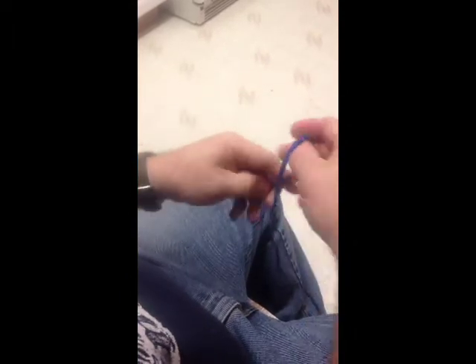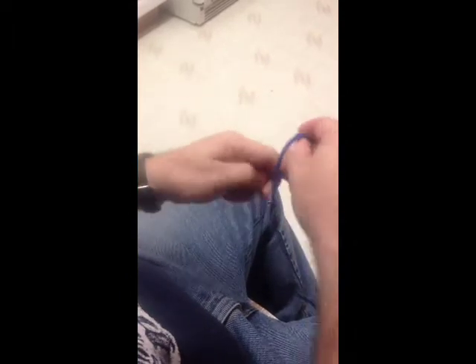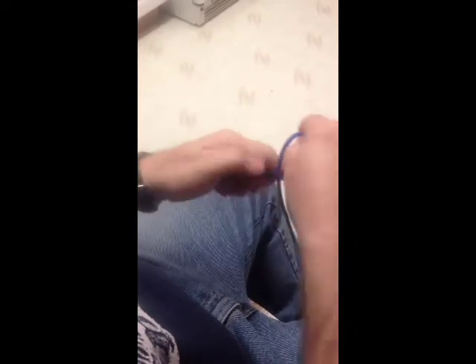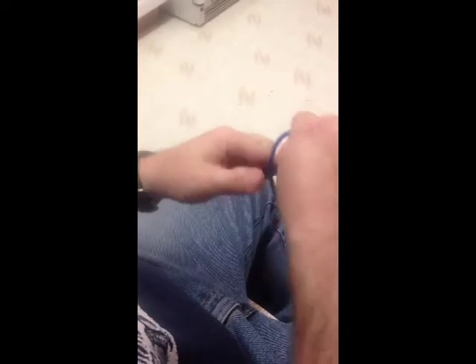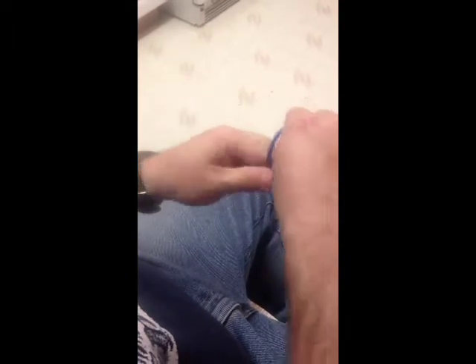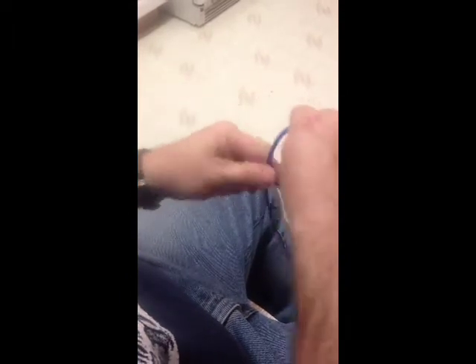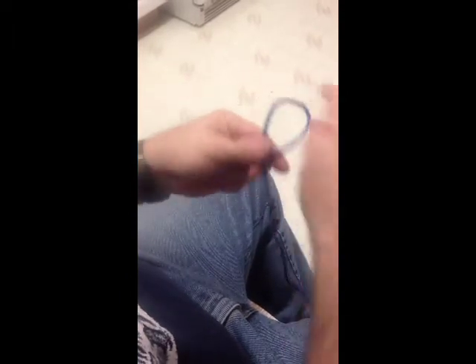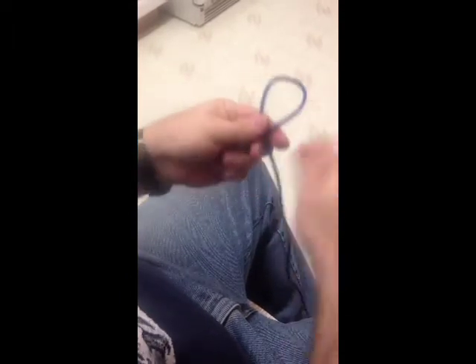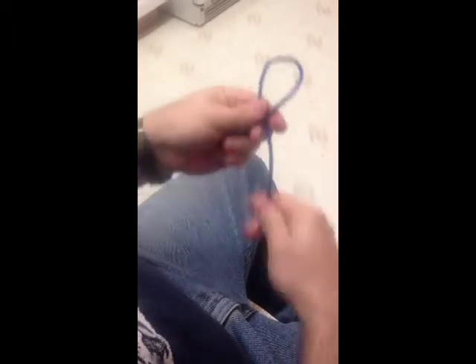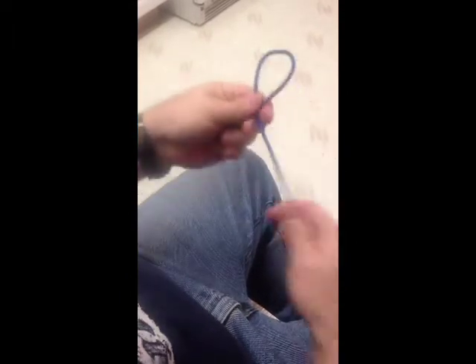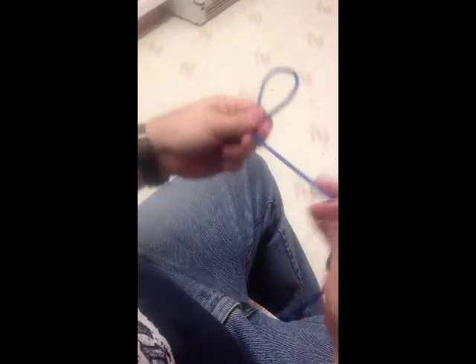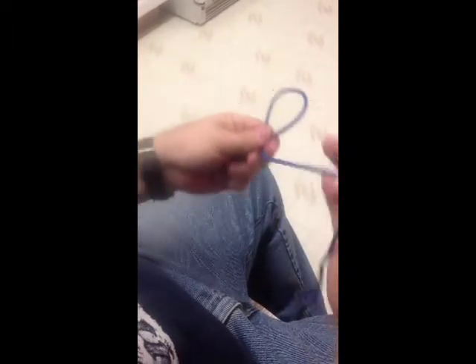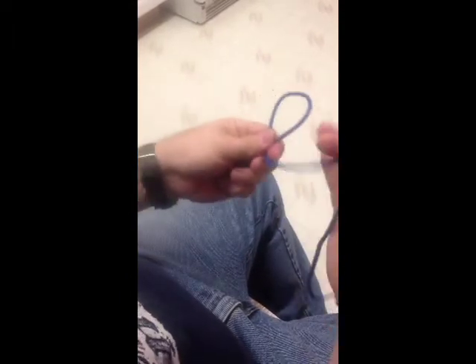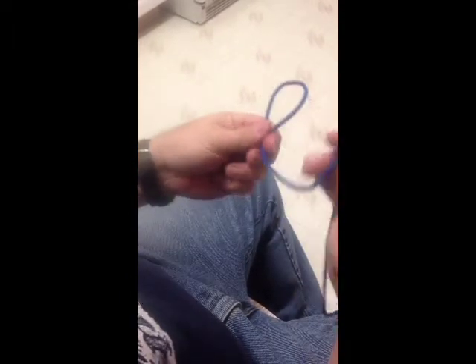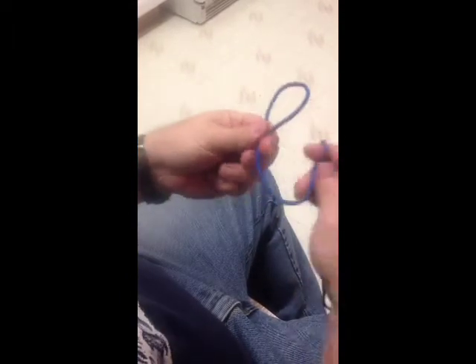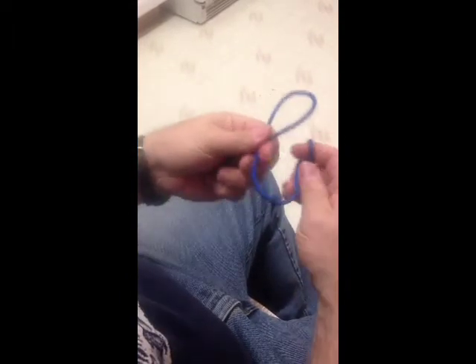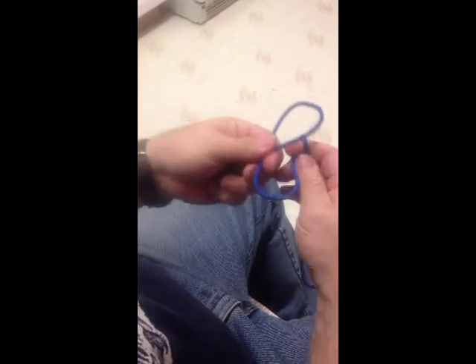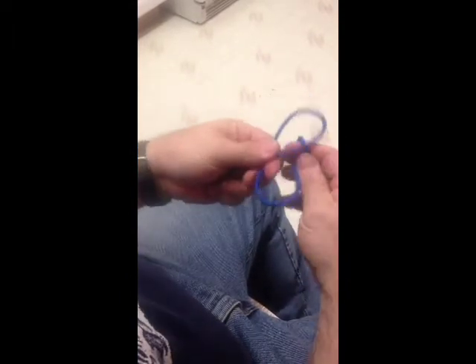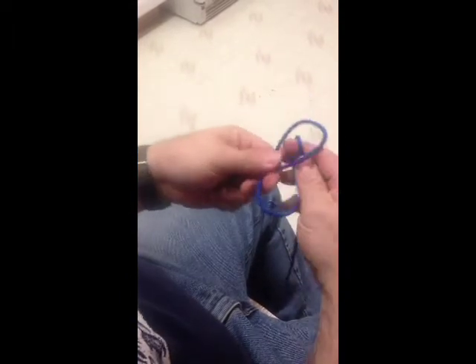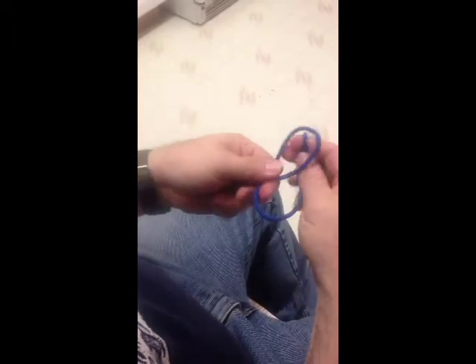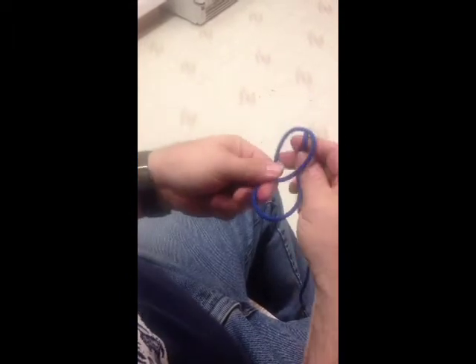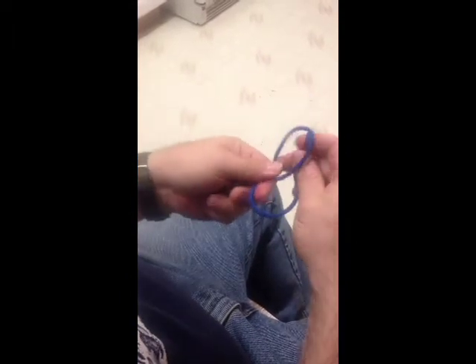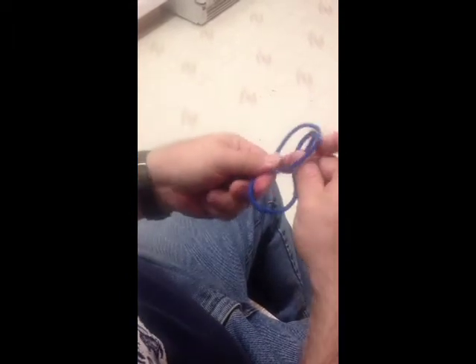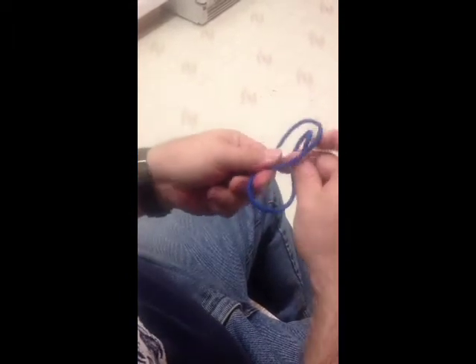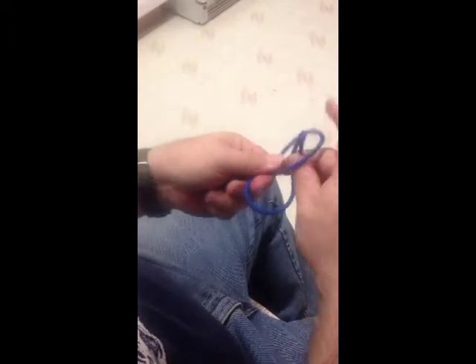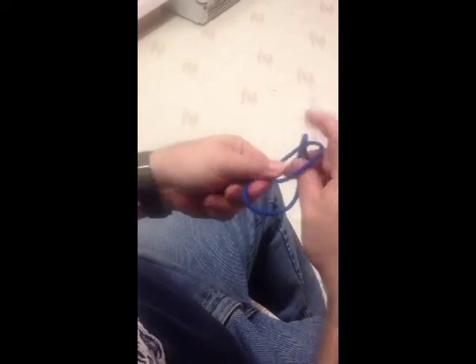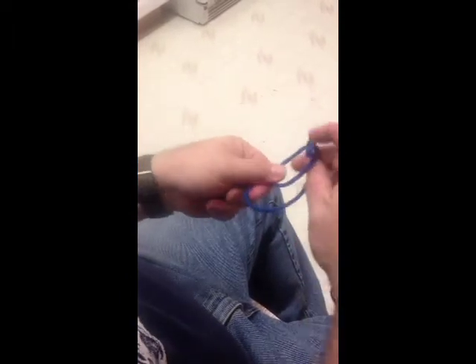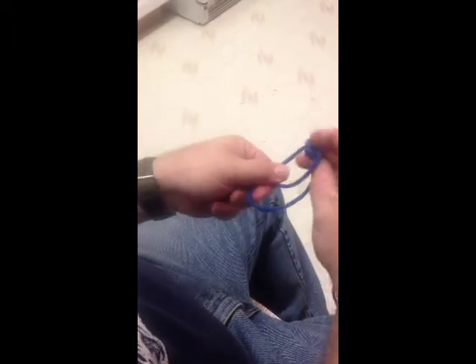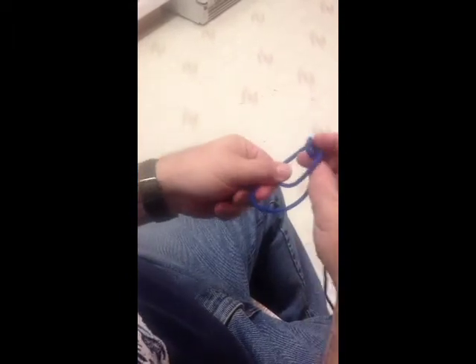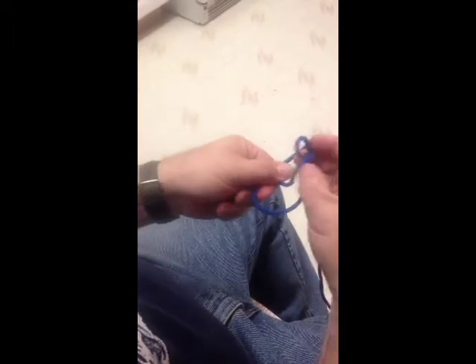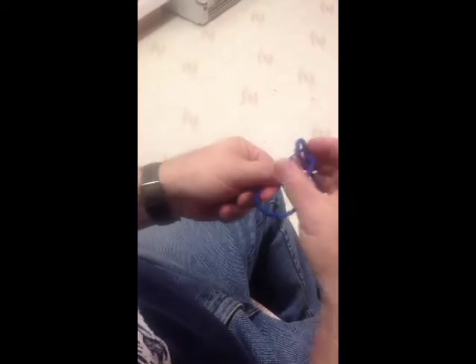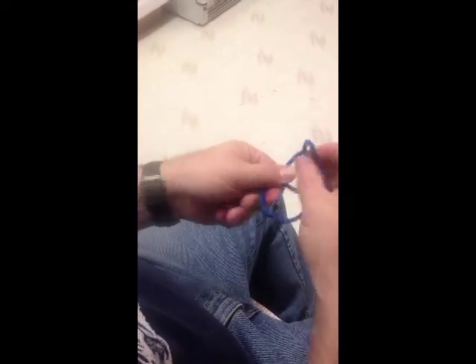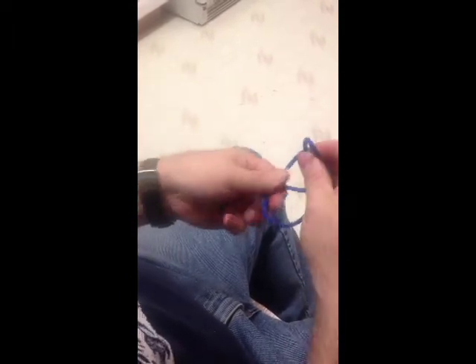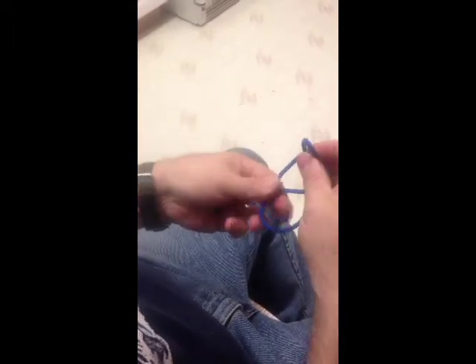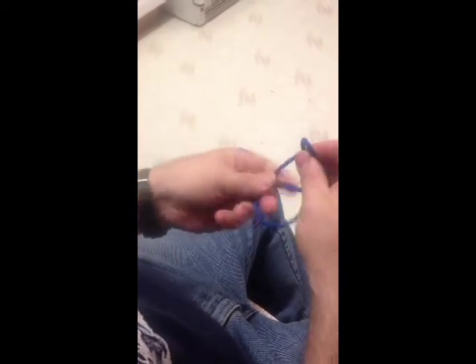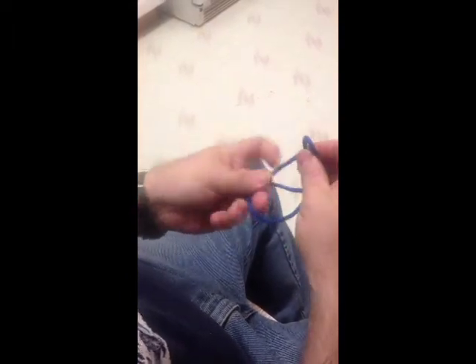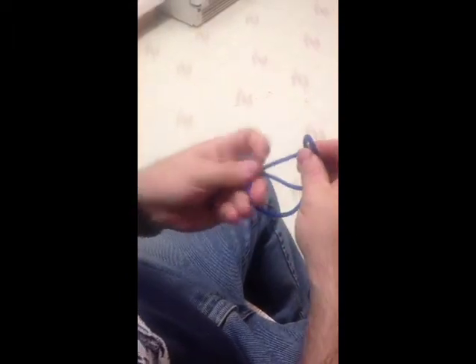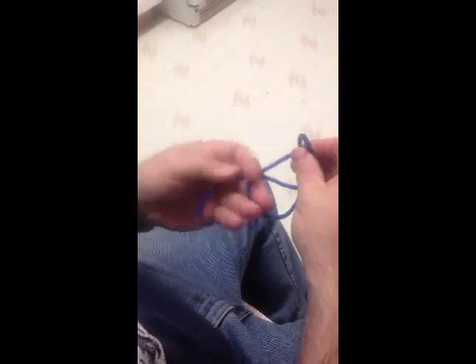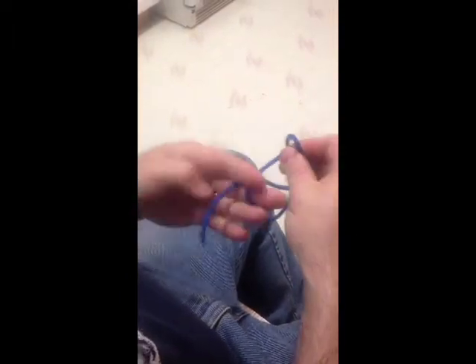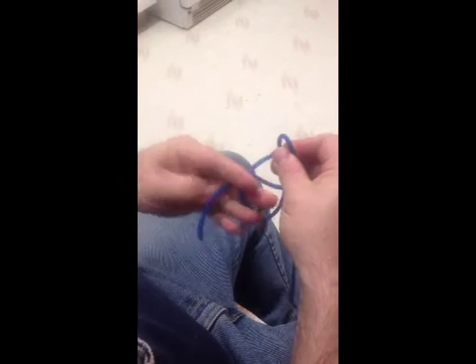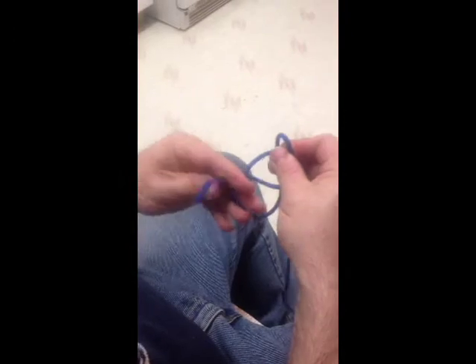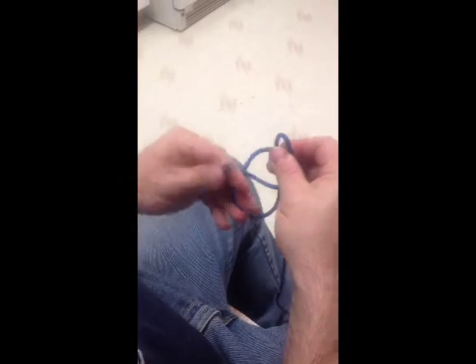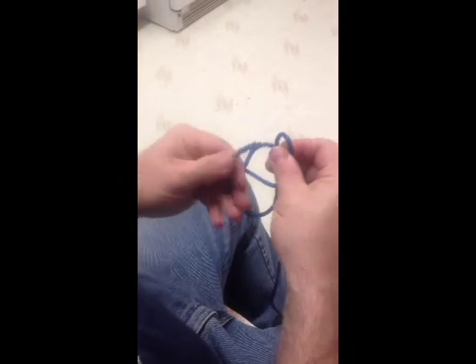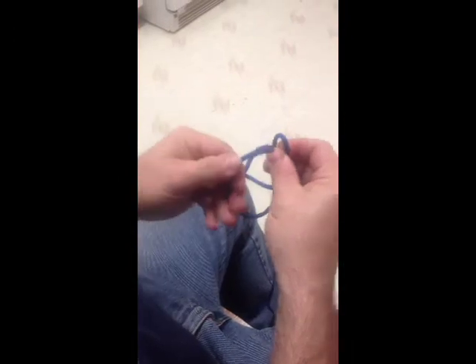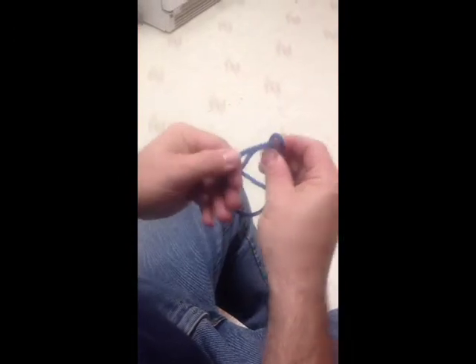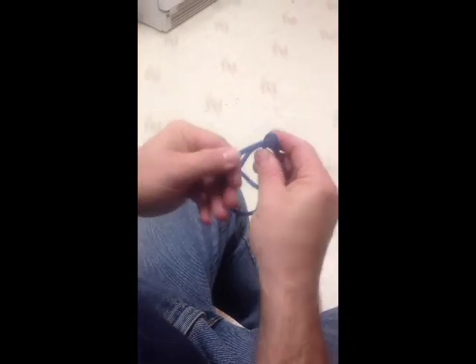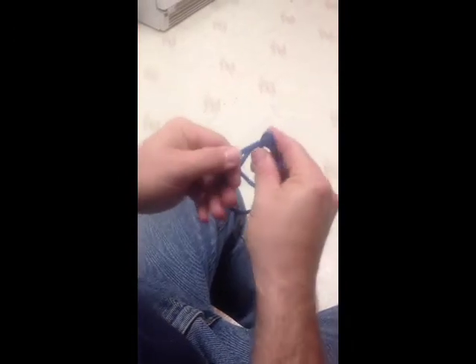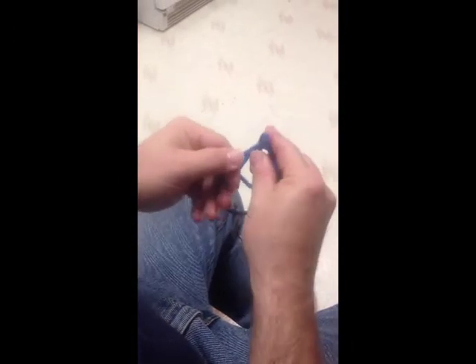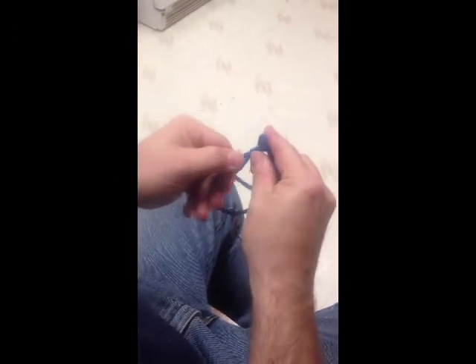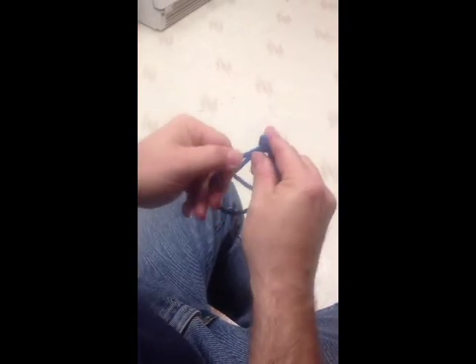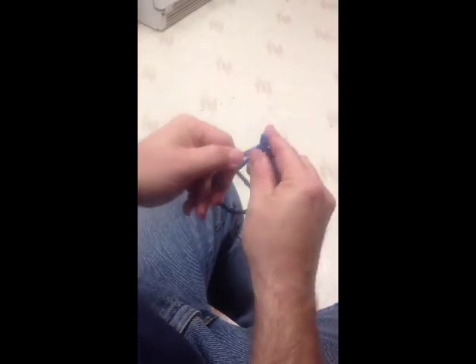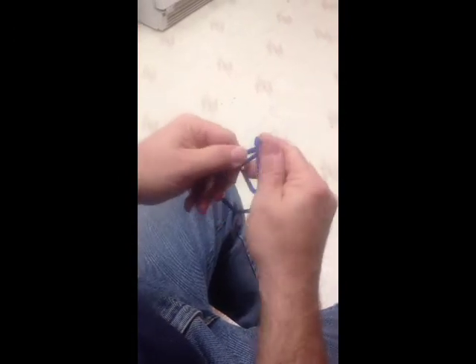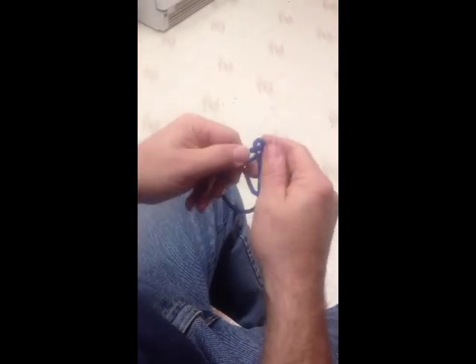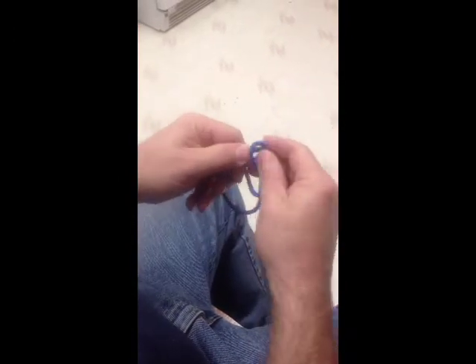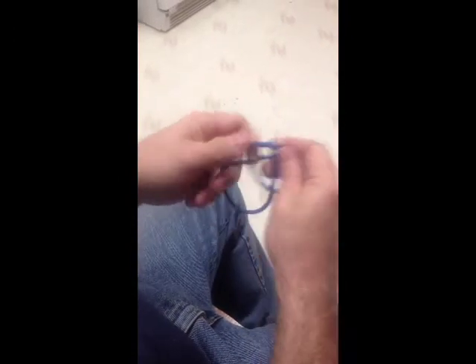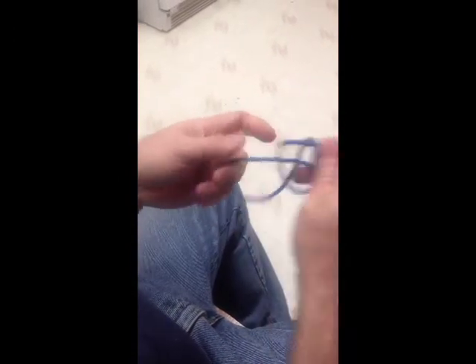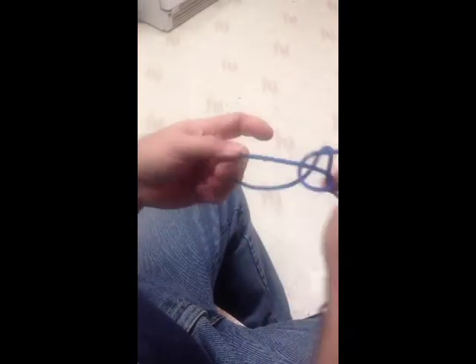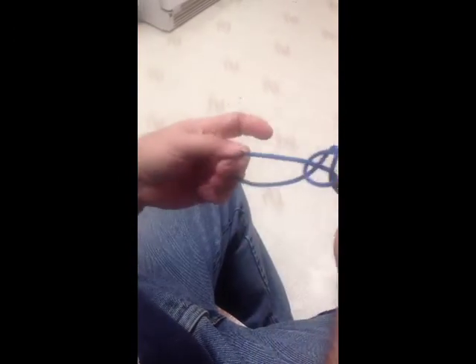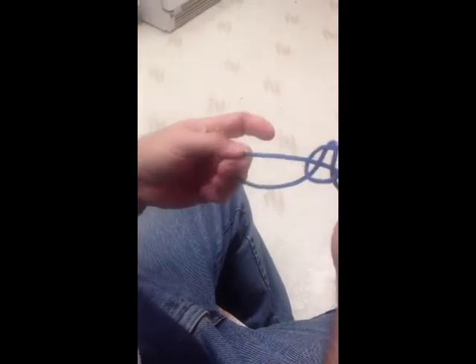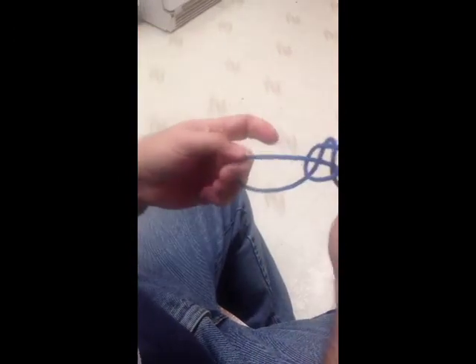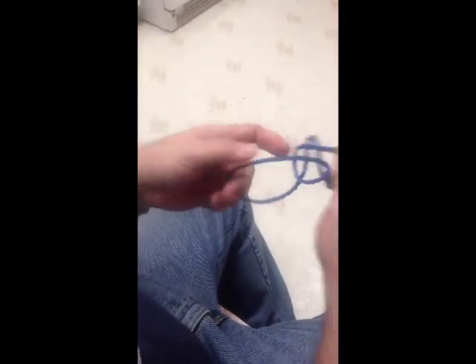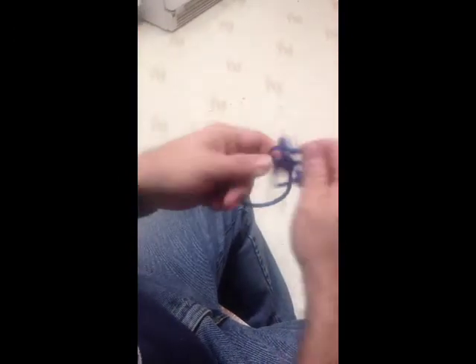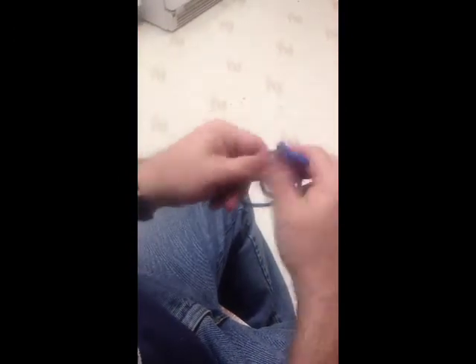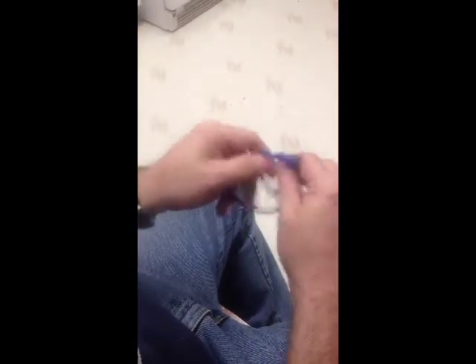Quick way to do a bowline. There's the bowline.